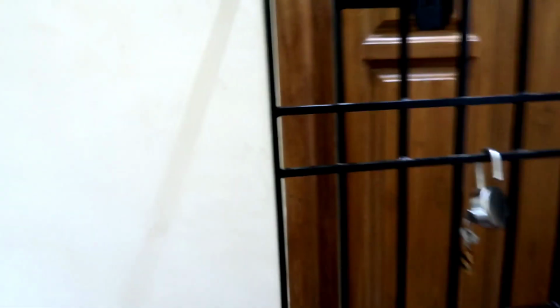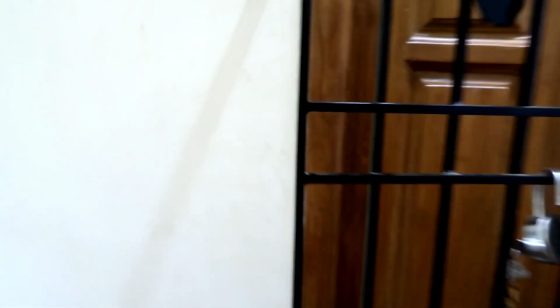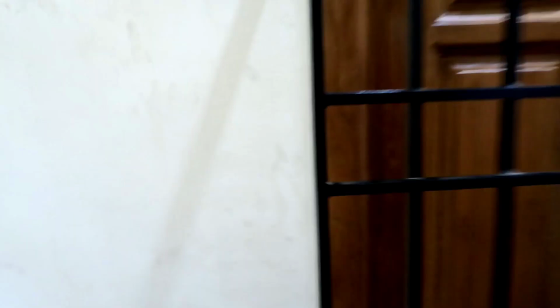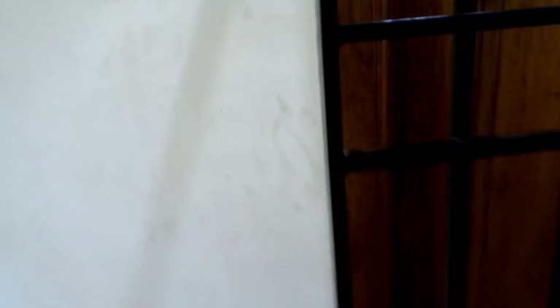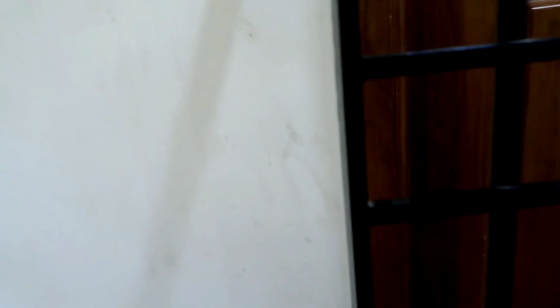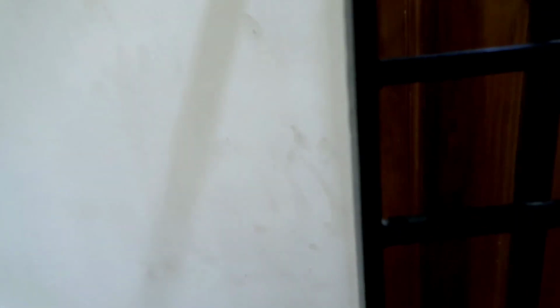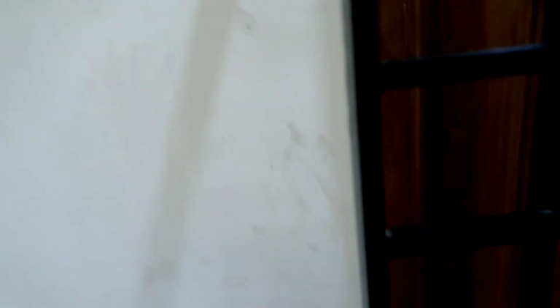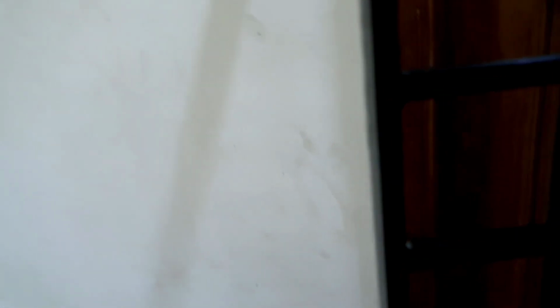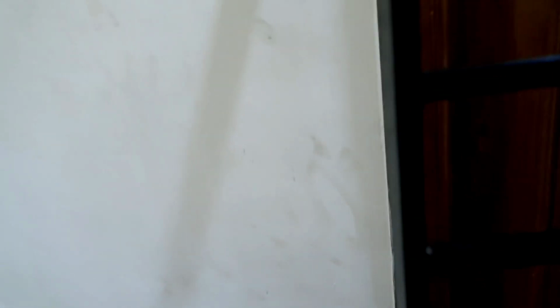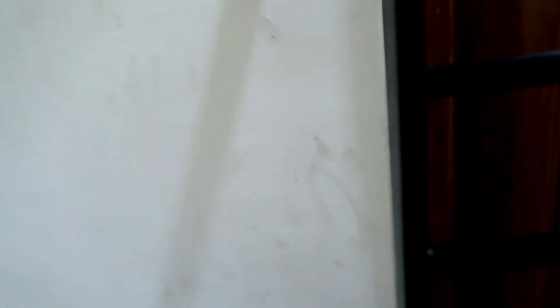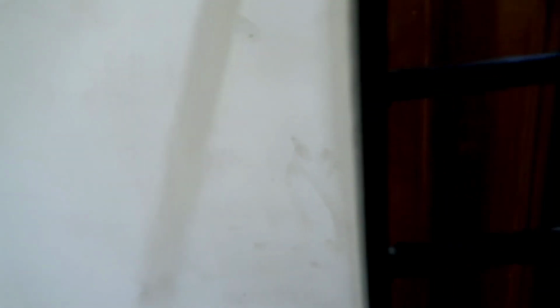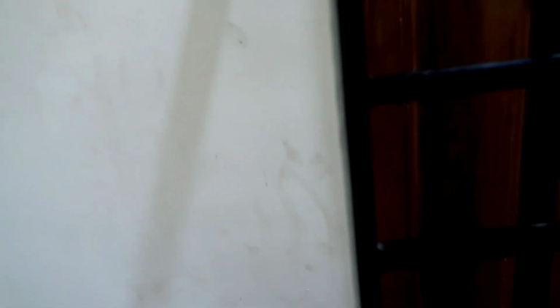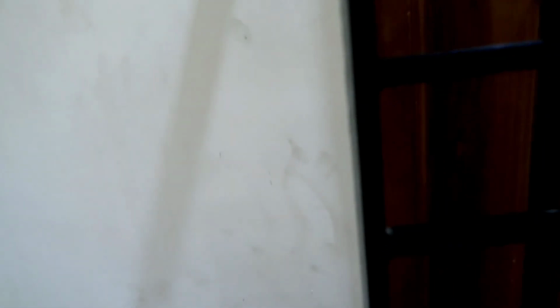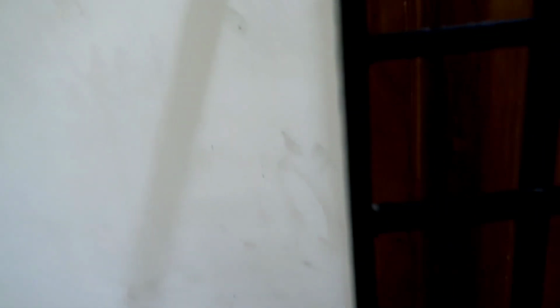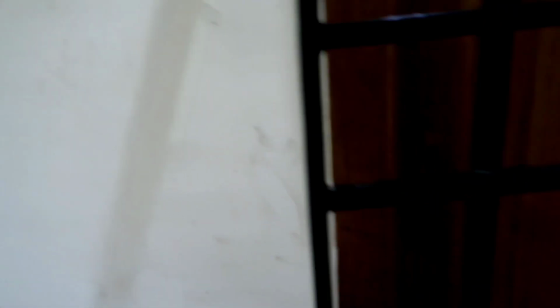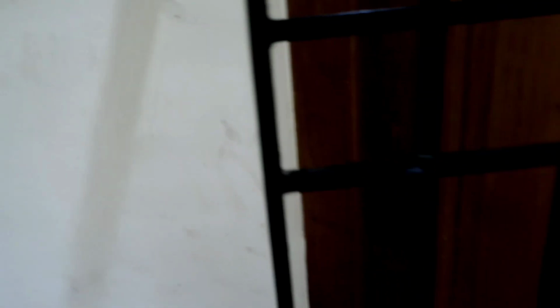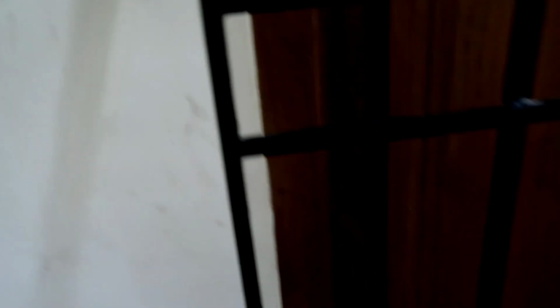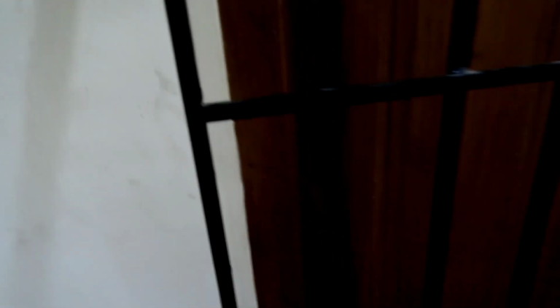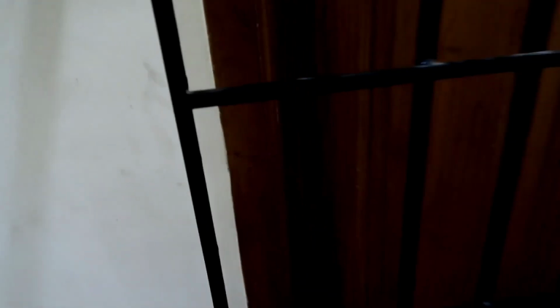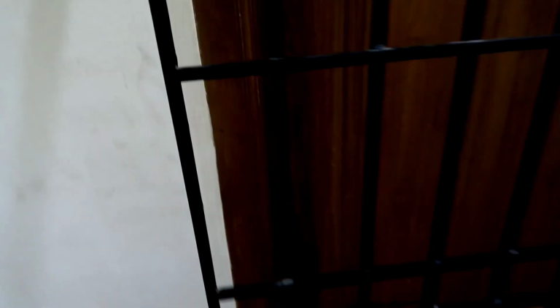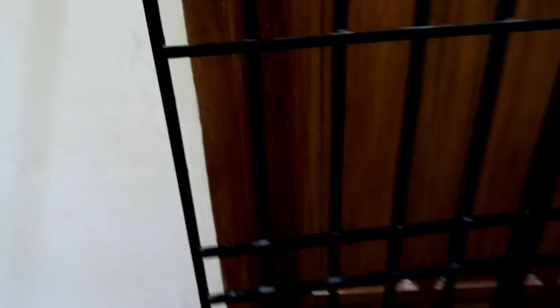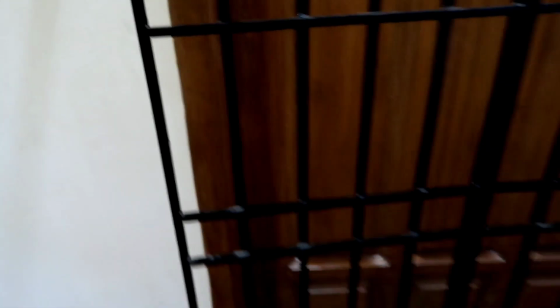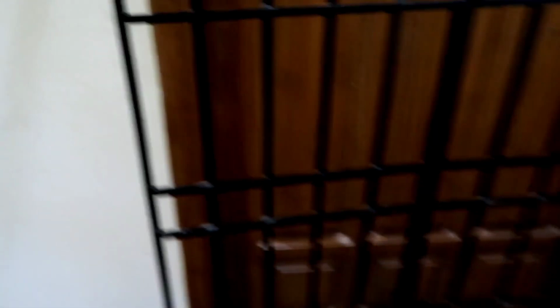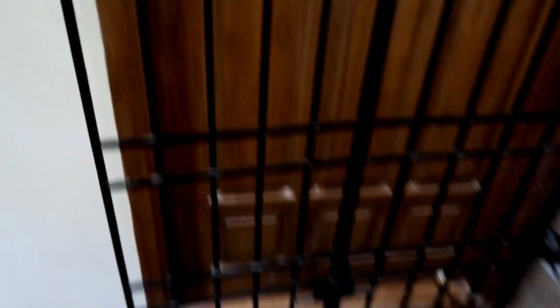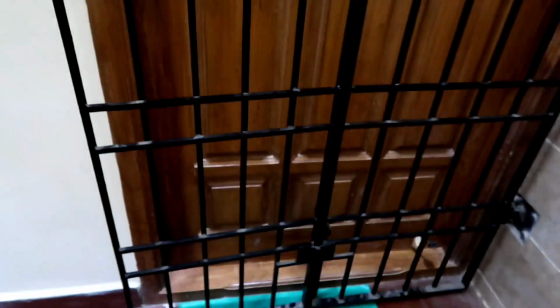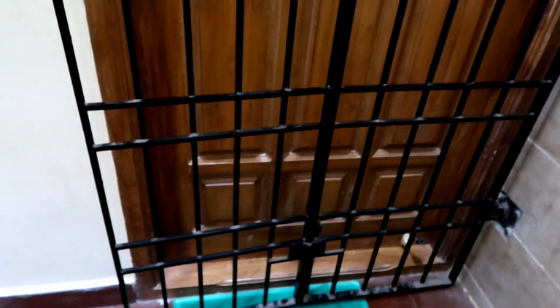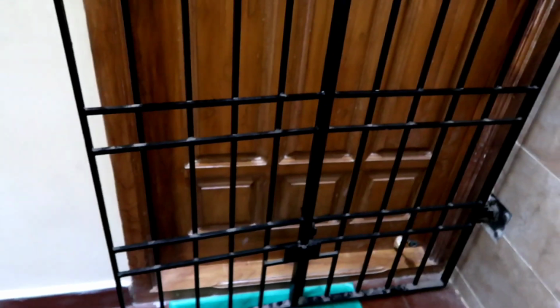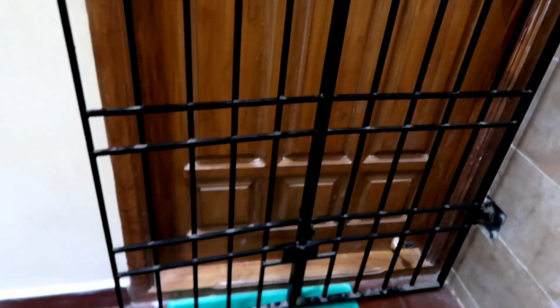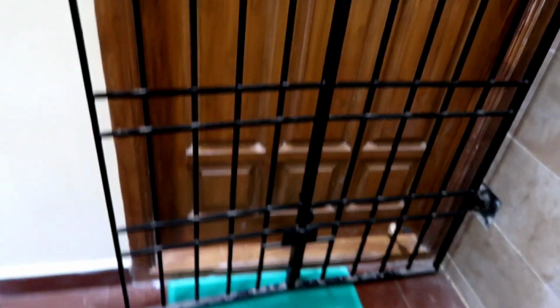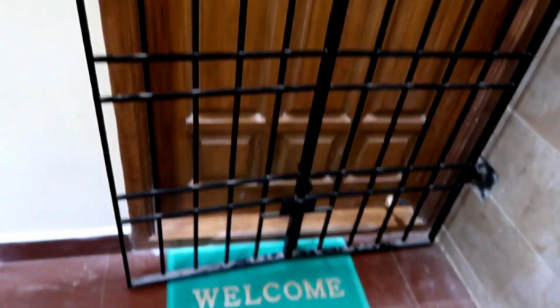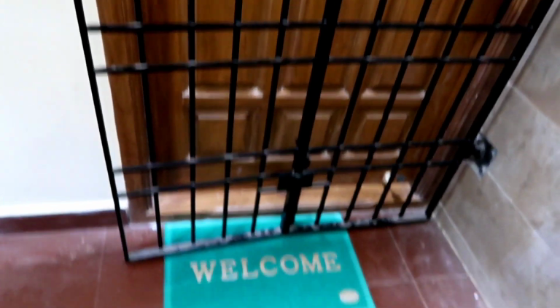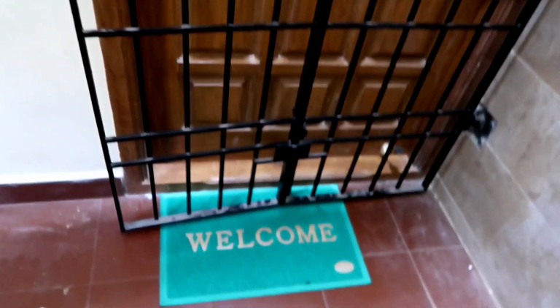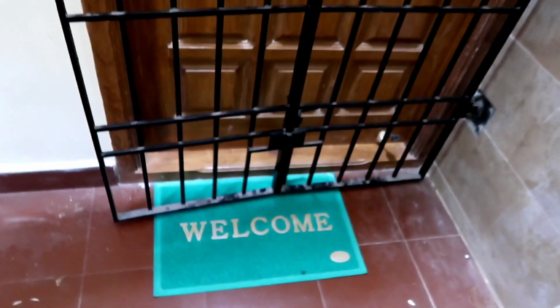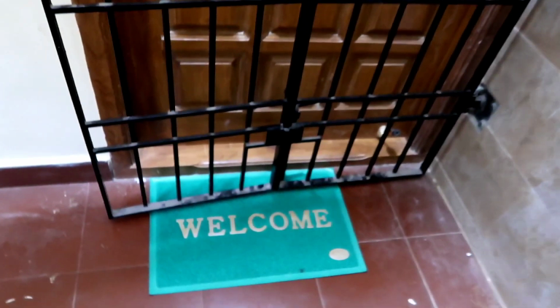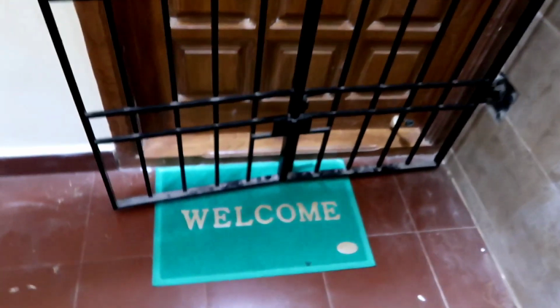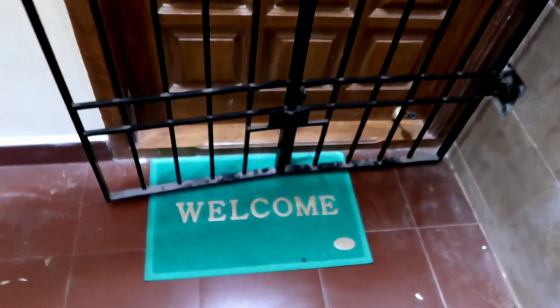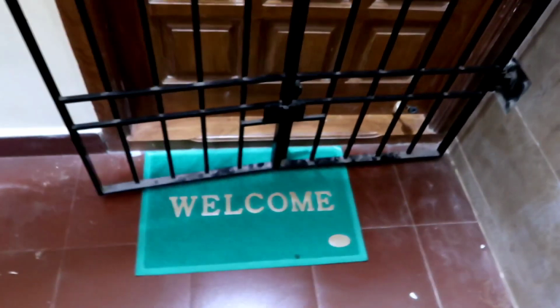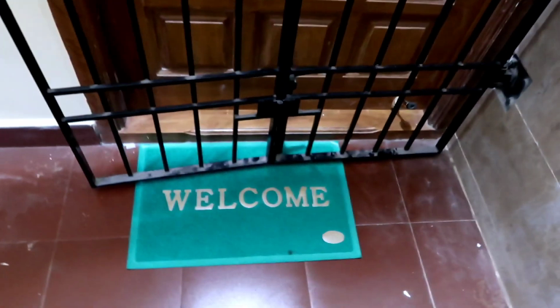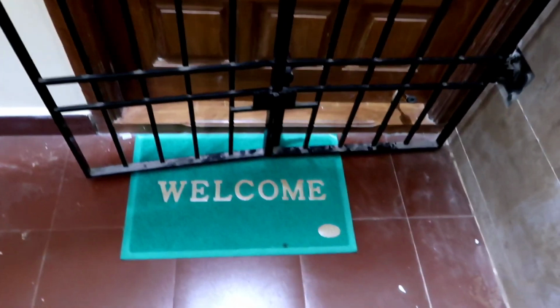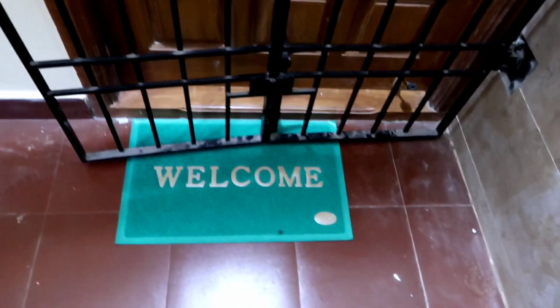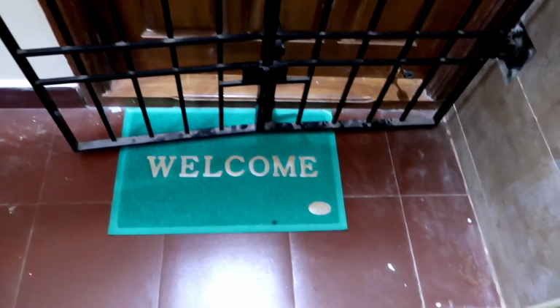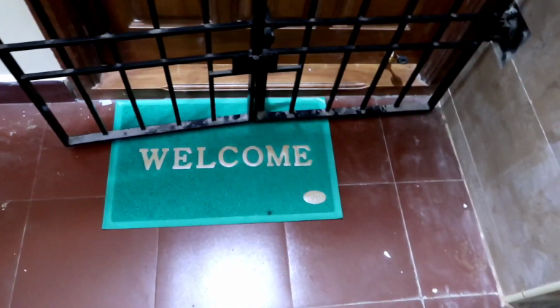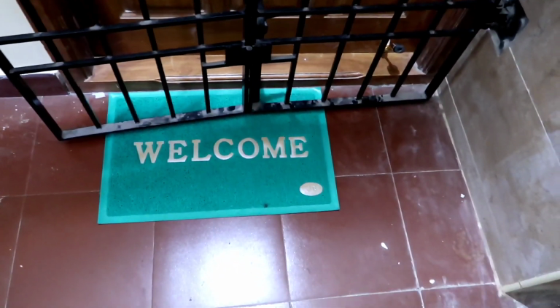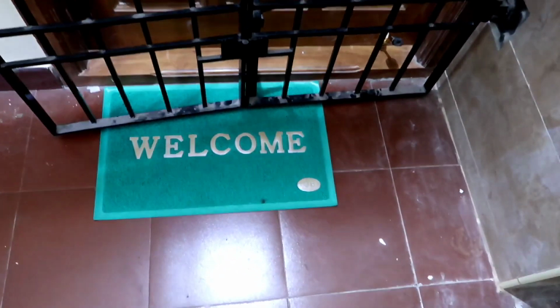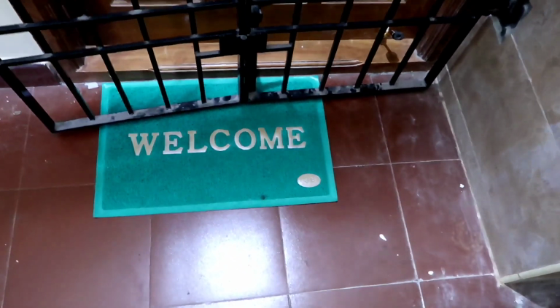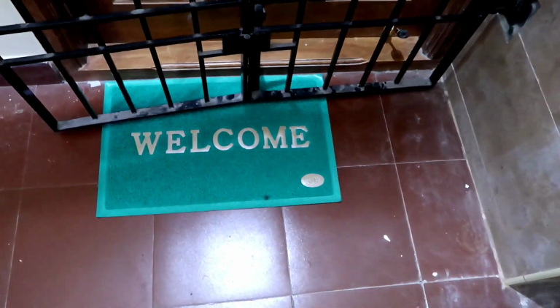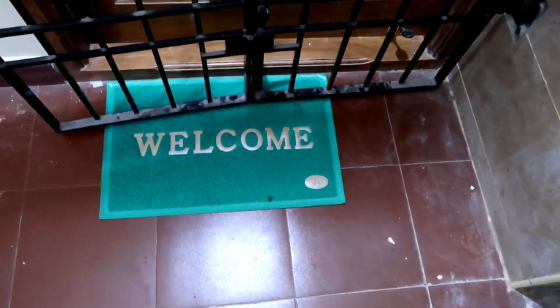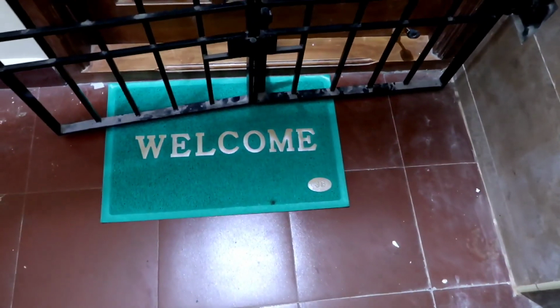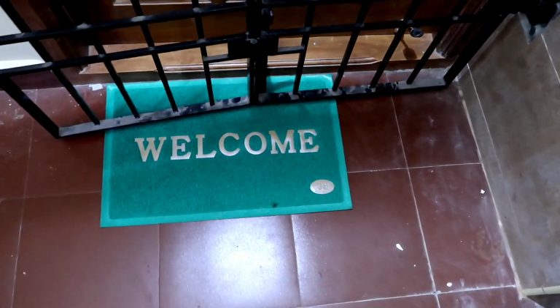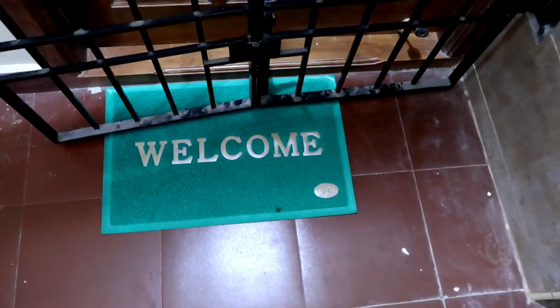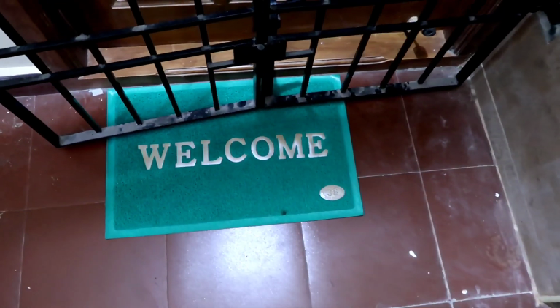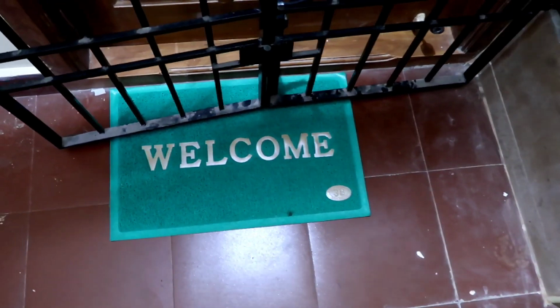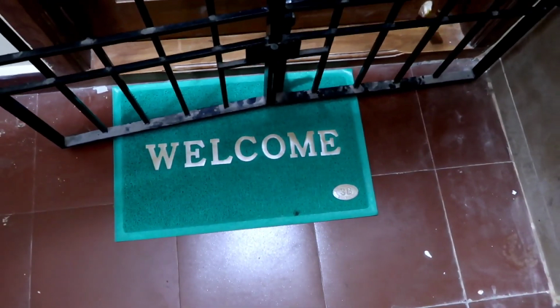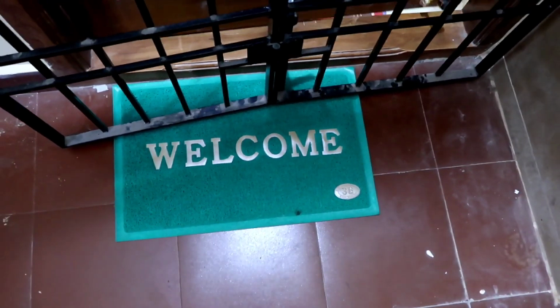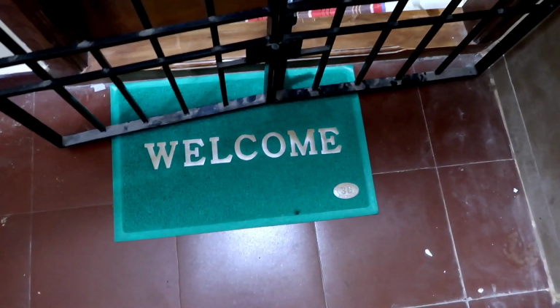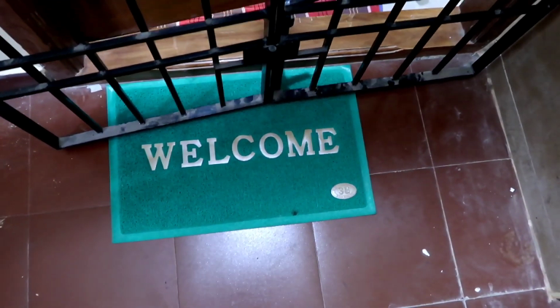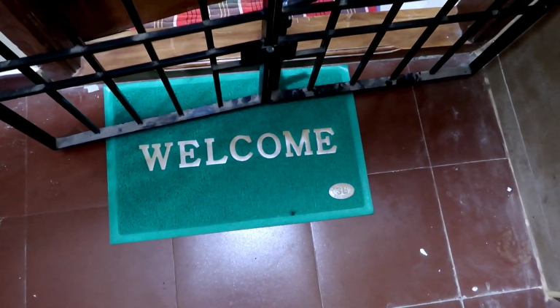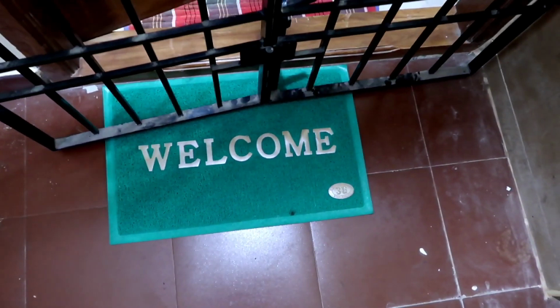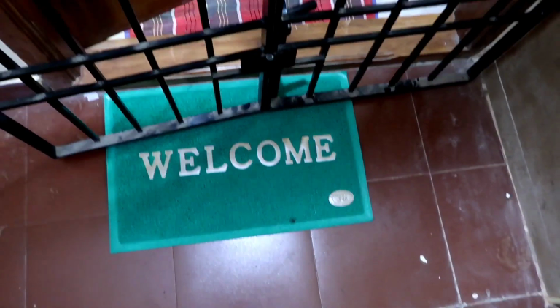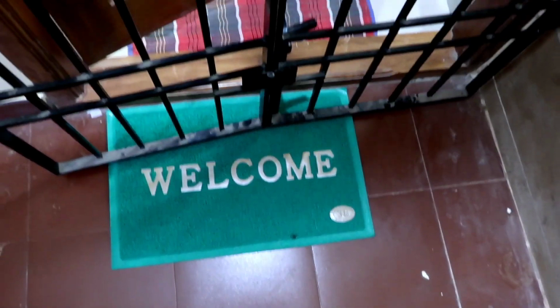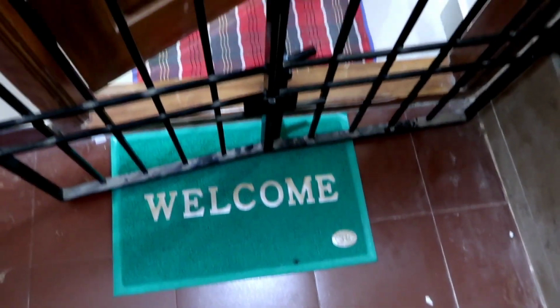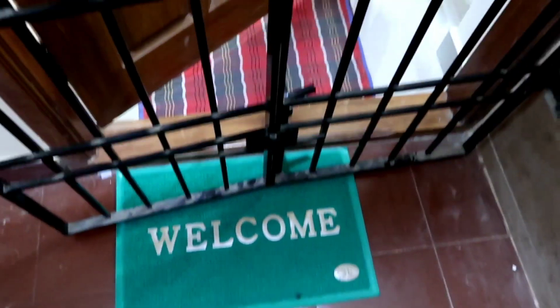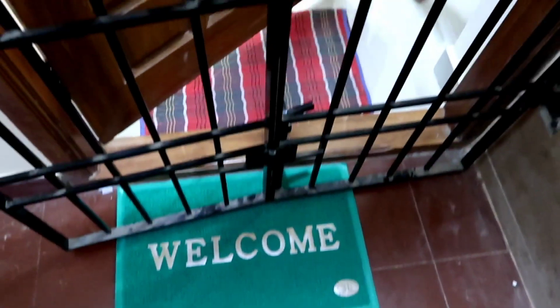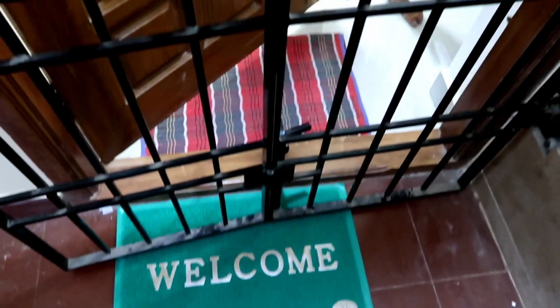So here is the main door. I have a door at the bottom. Welcome to our house.